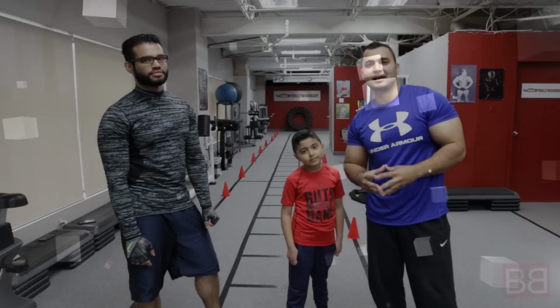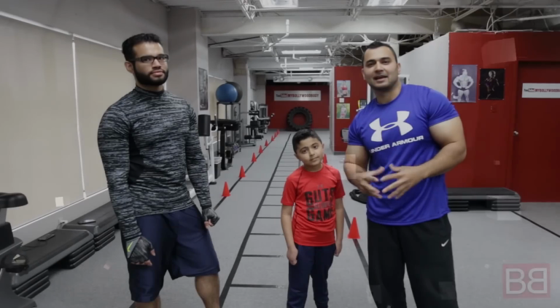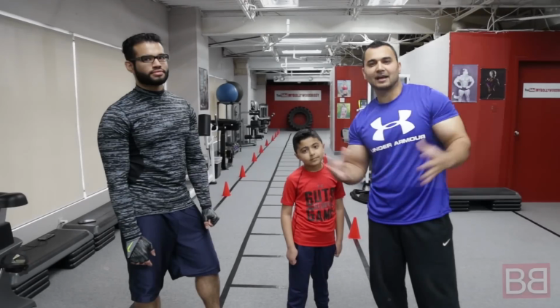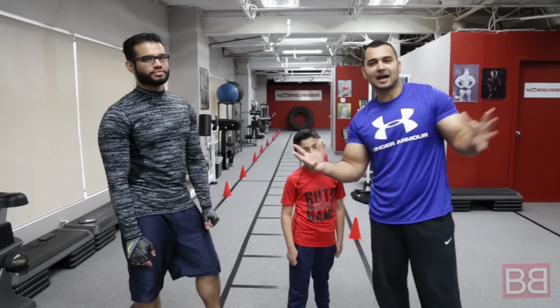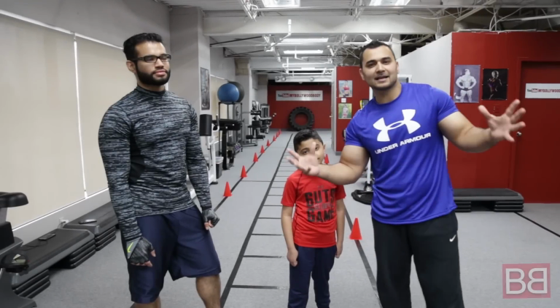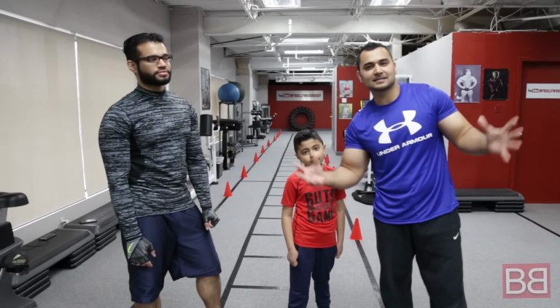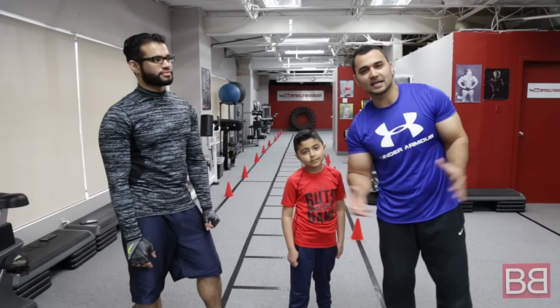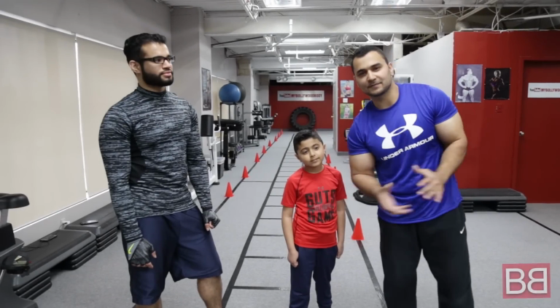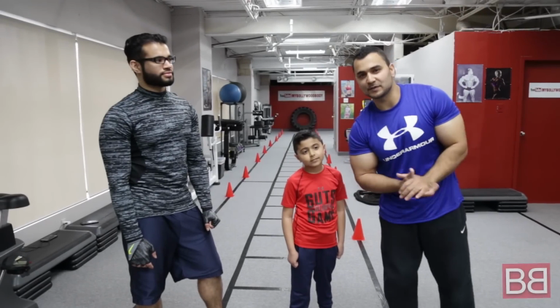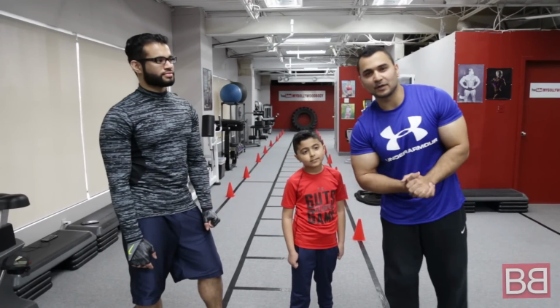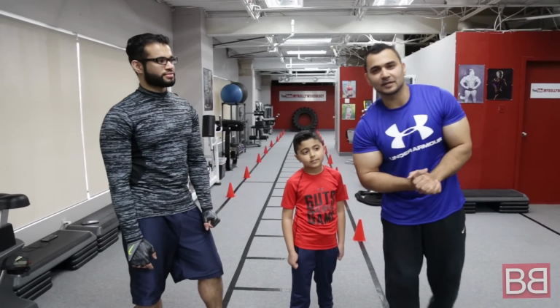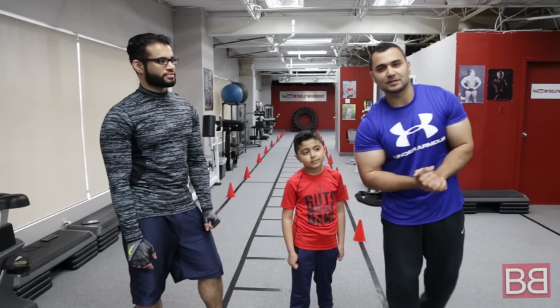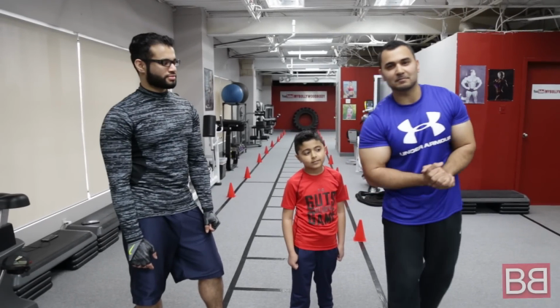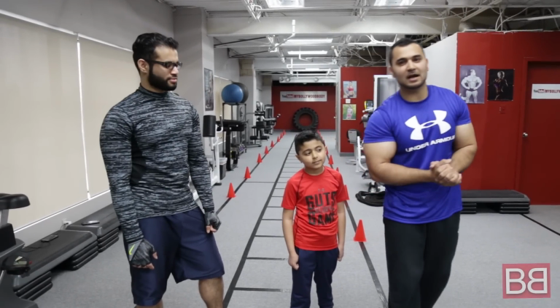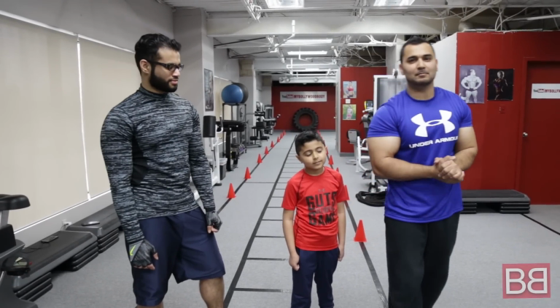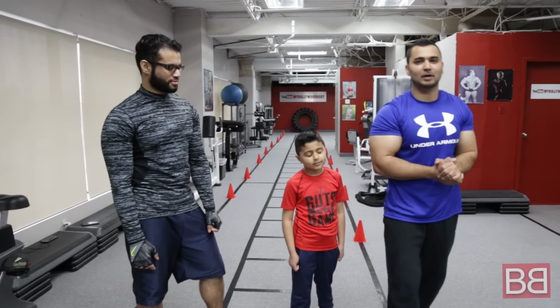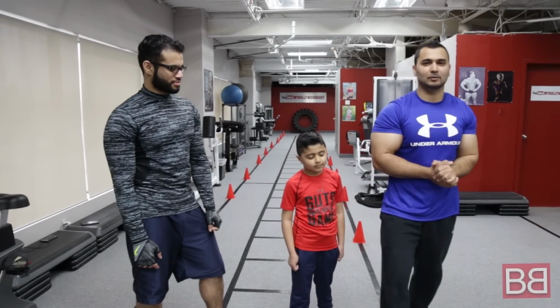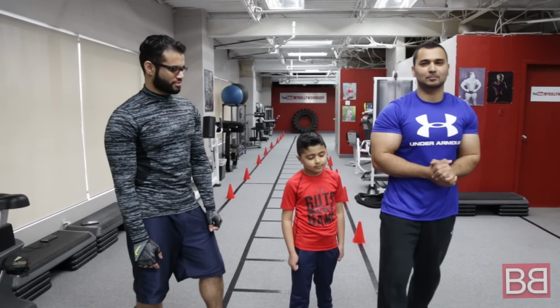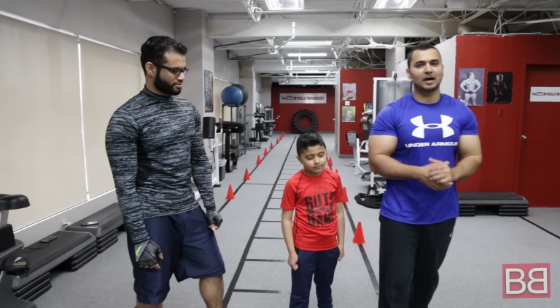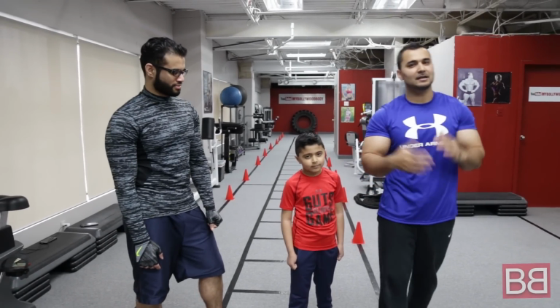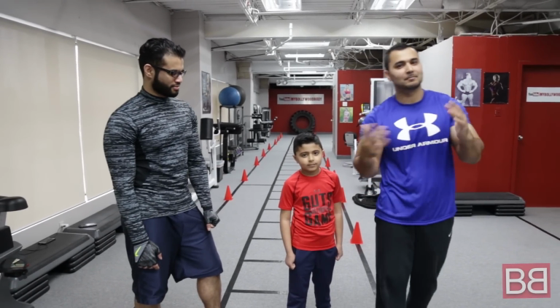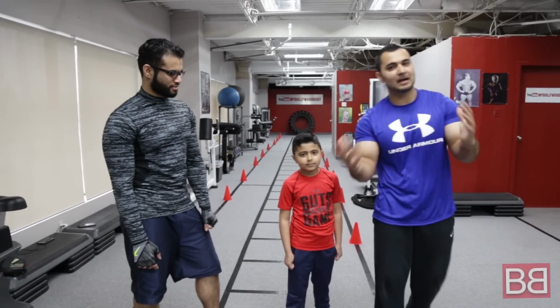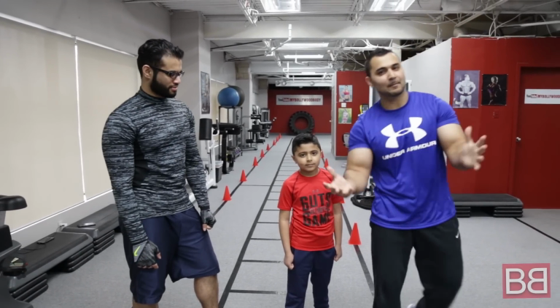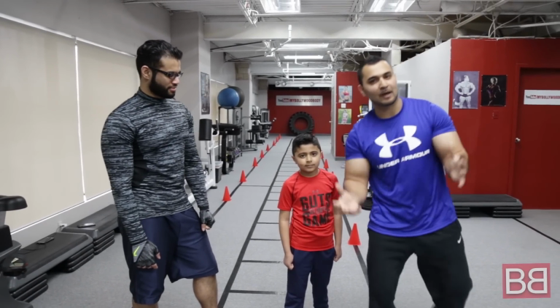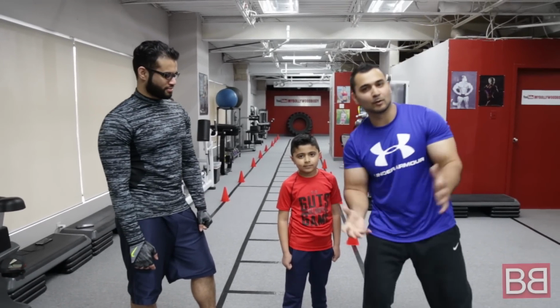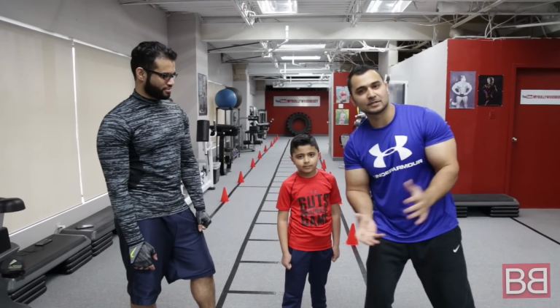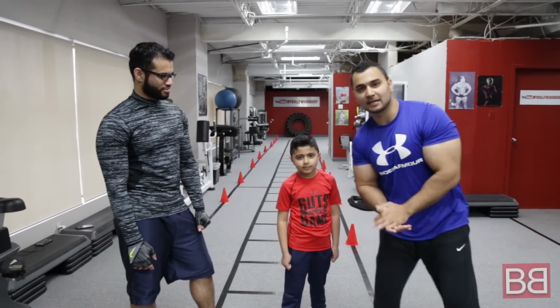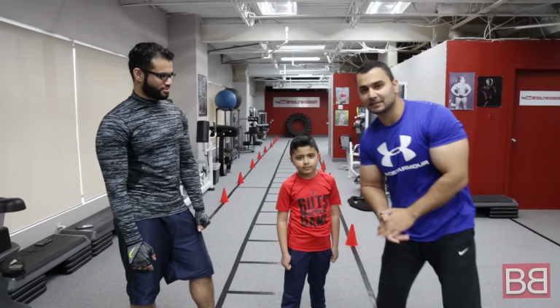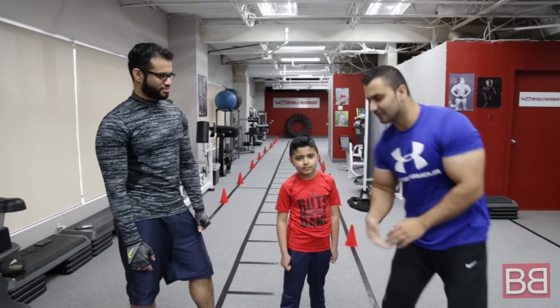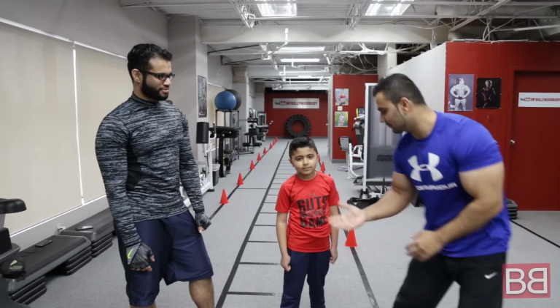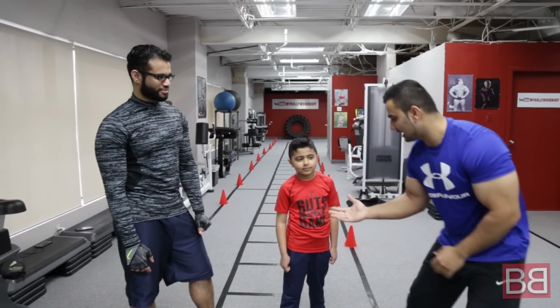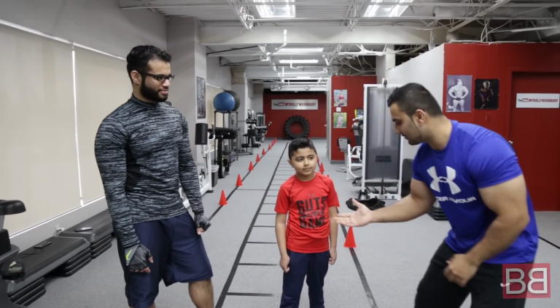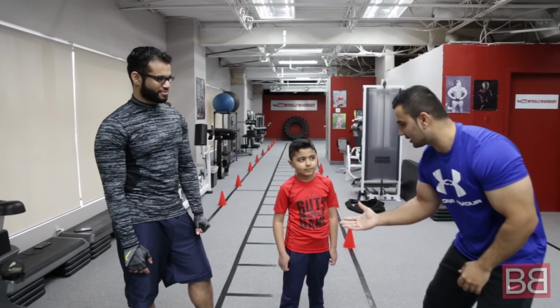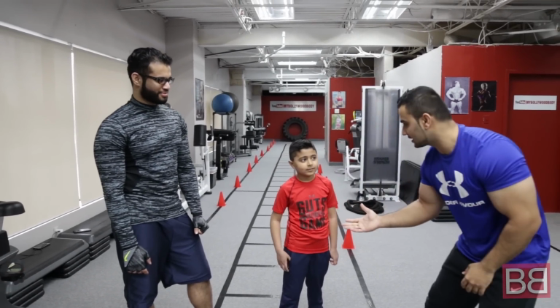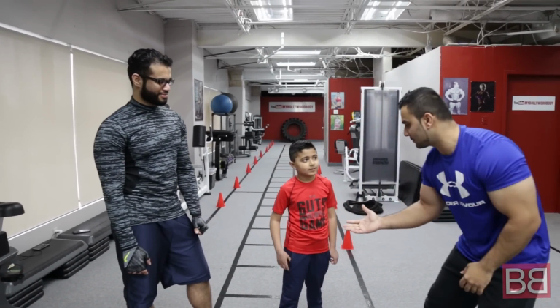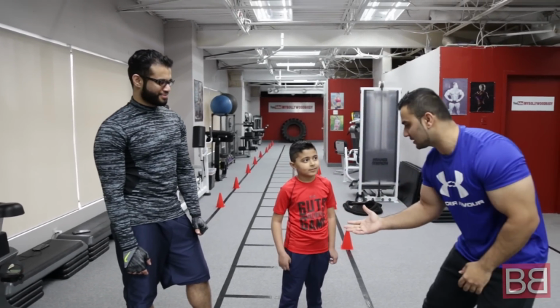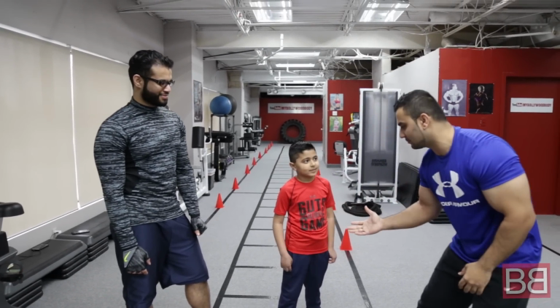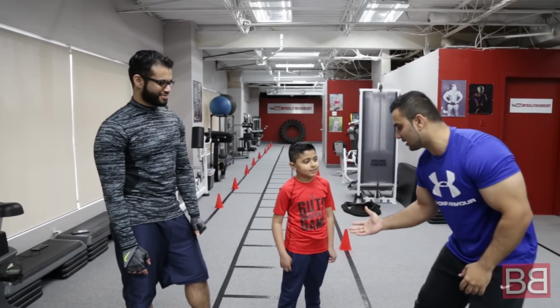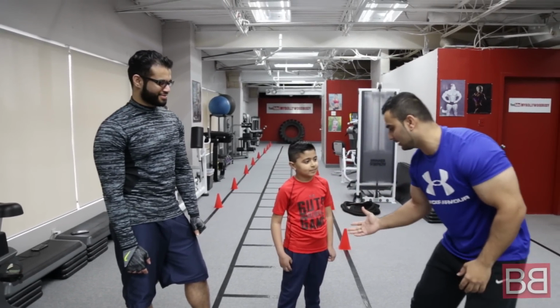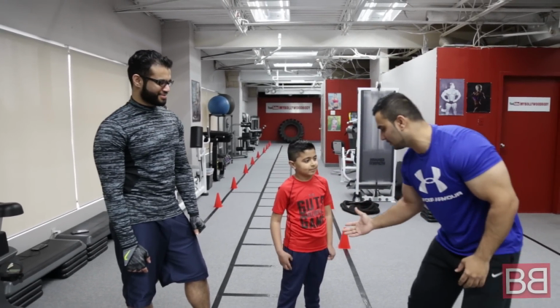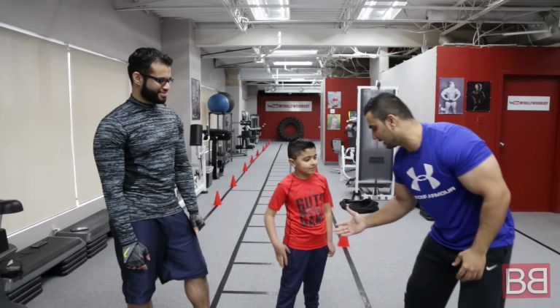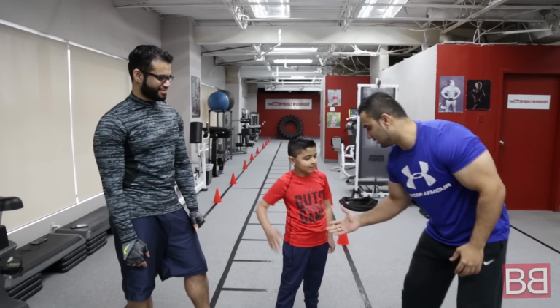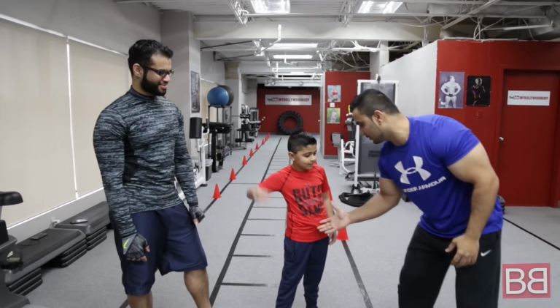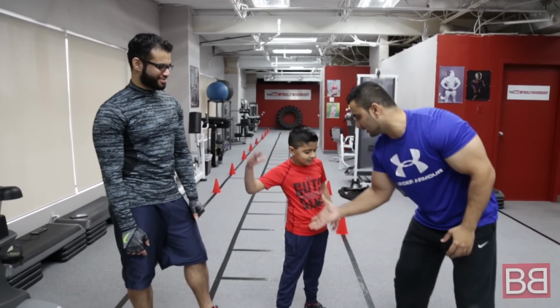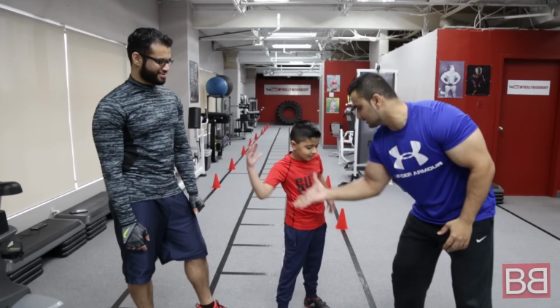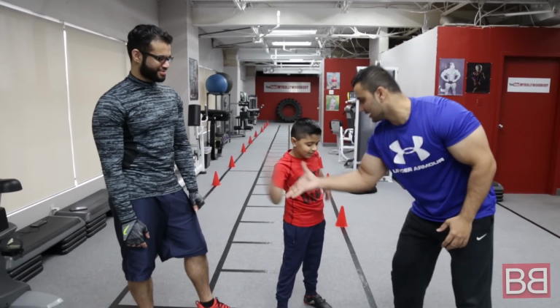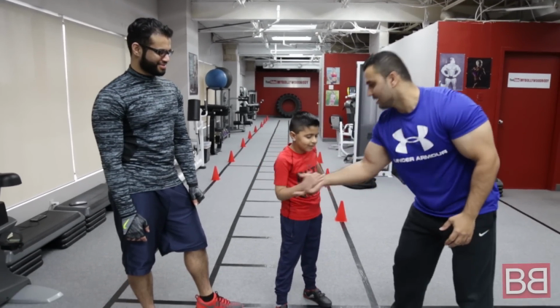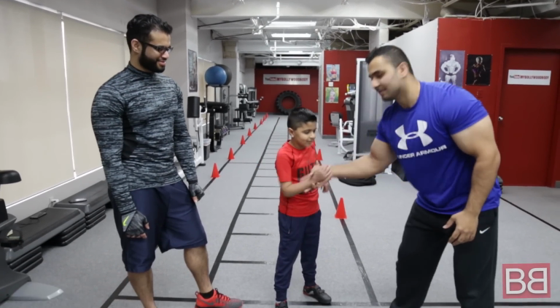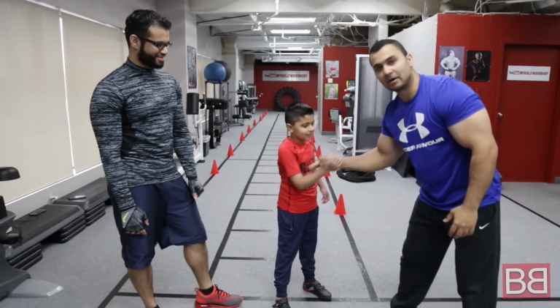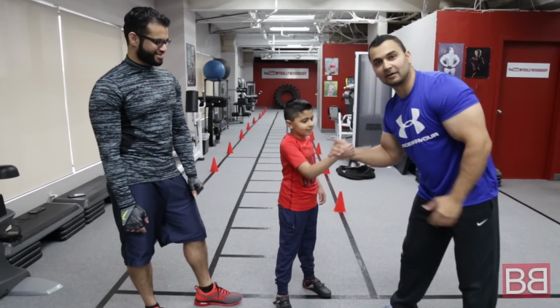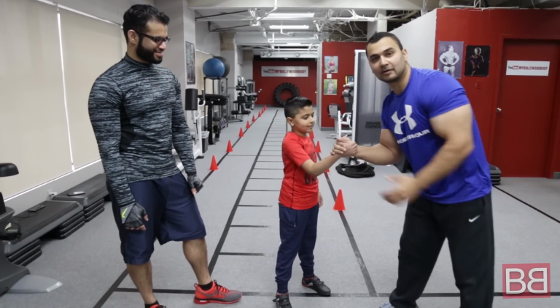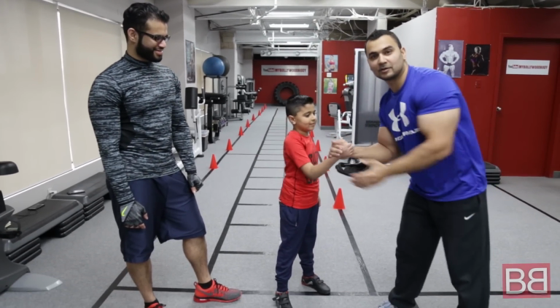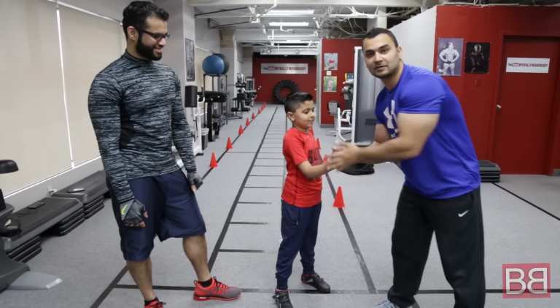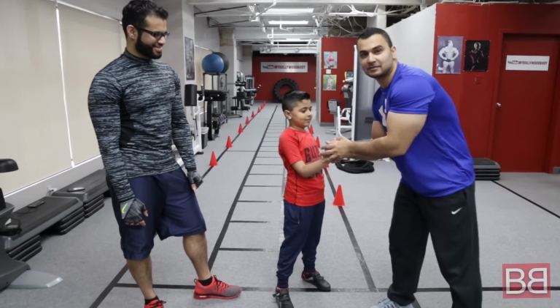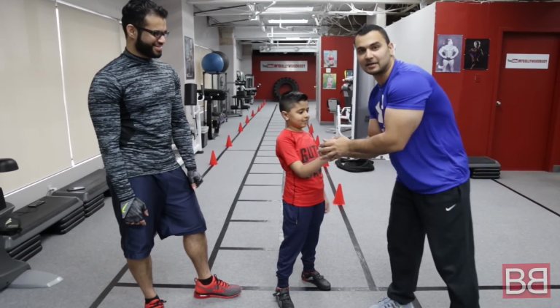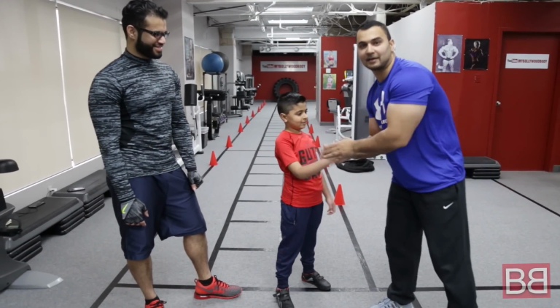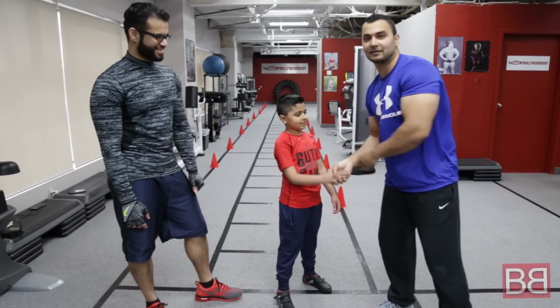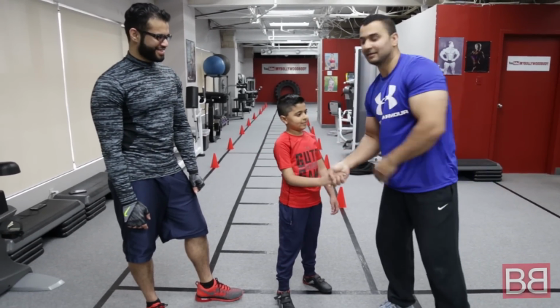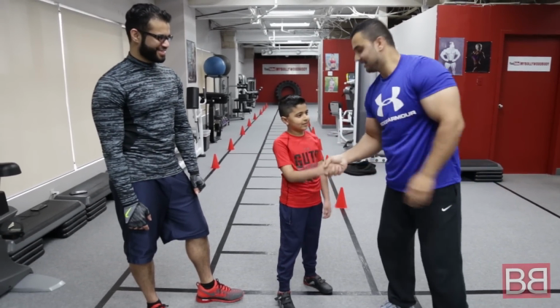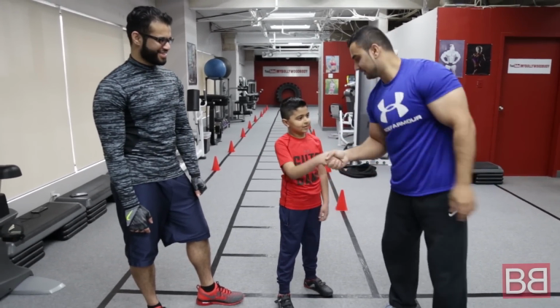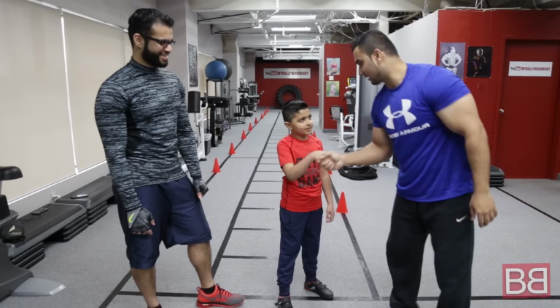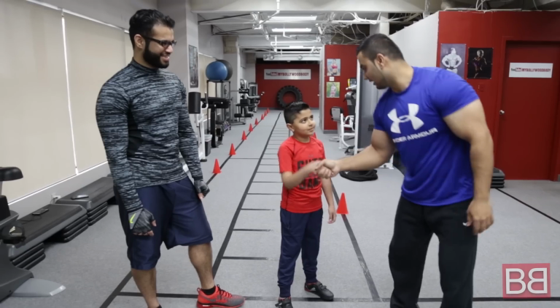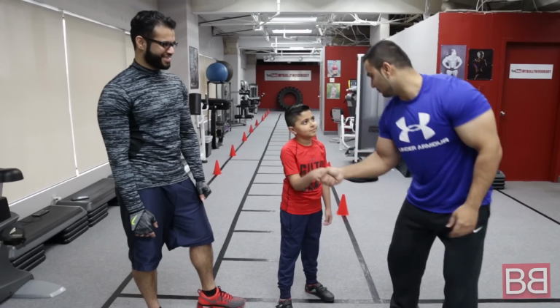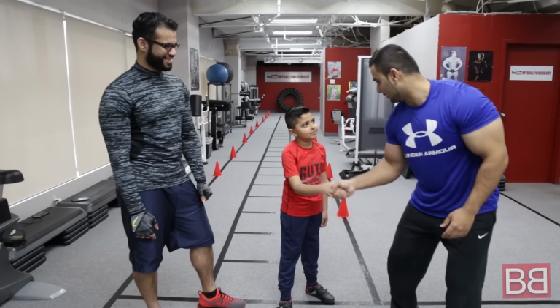Hey guys, thanks for tuning in to My Bollywood Body. I am your host Sunny. Today we have our special model here with us, model Krishan Singh Tariwar.